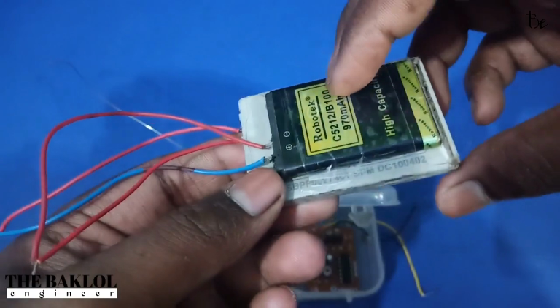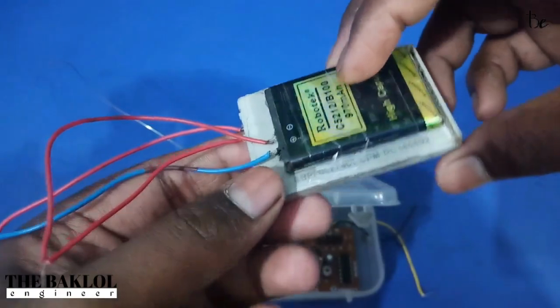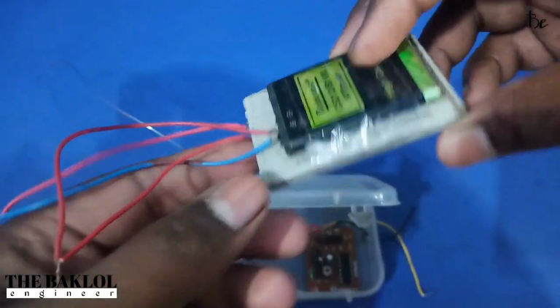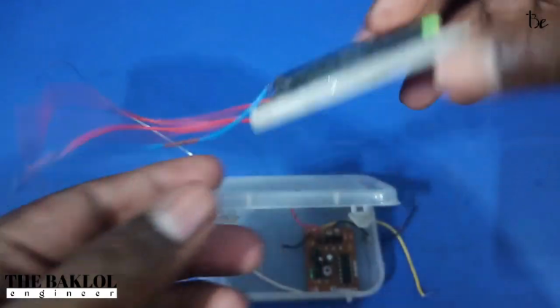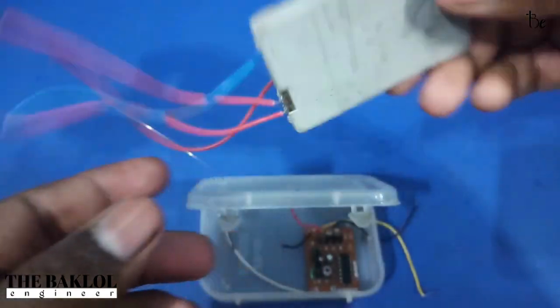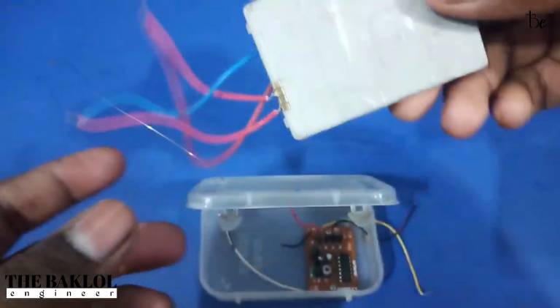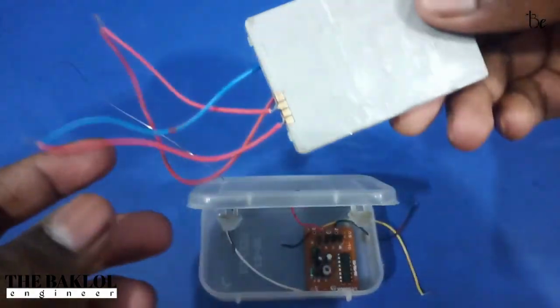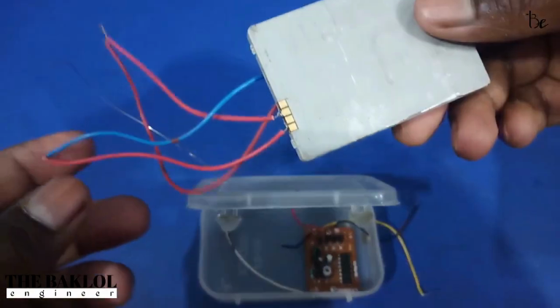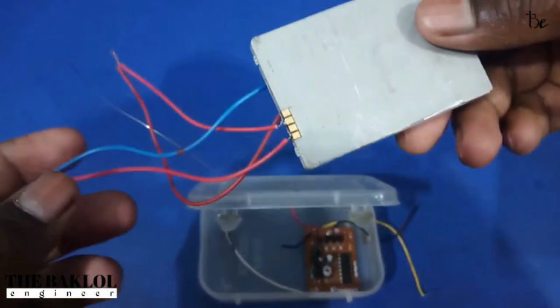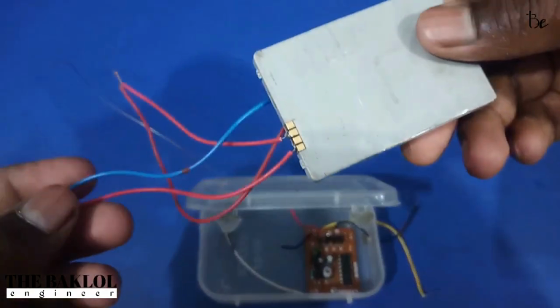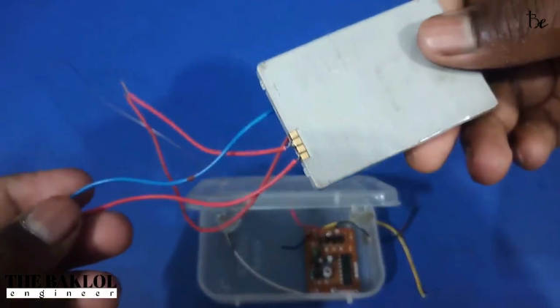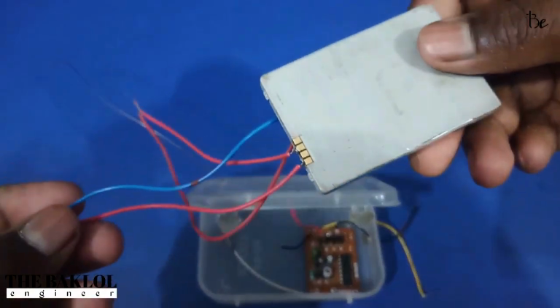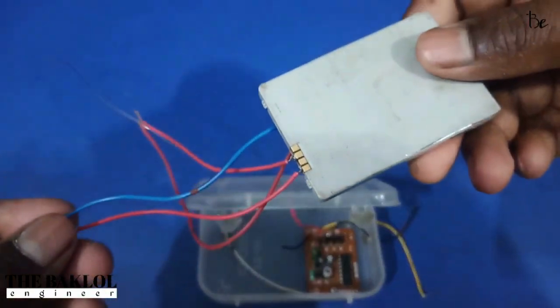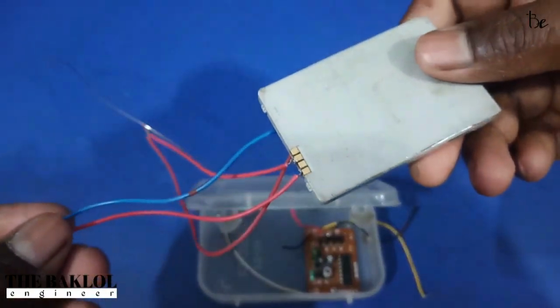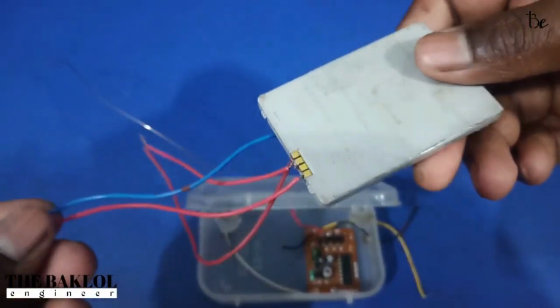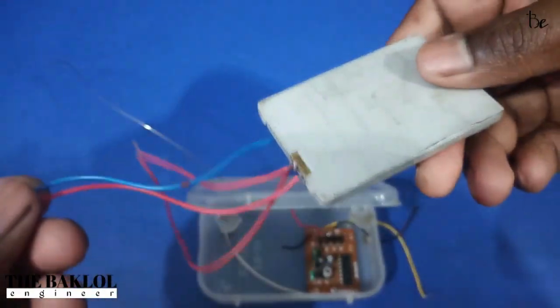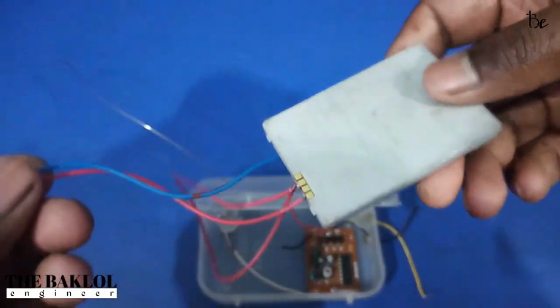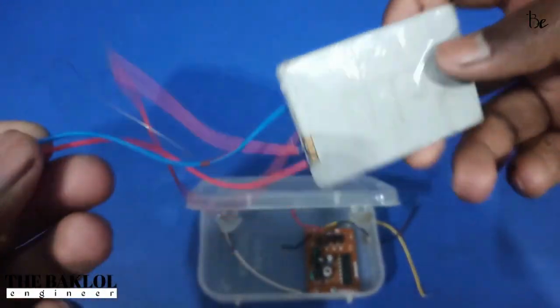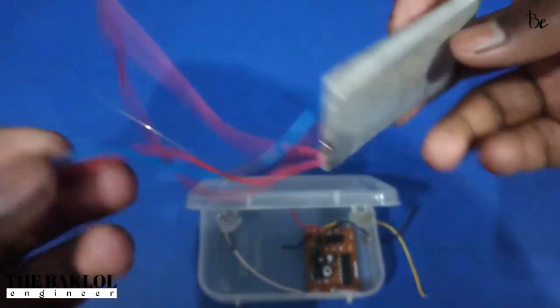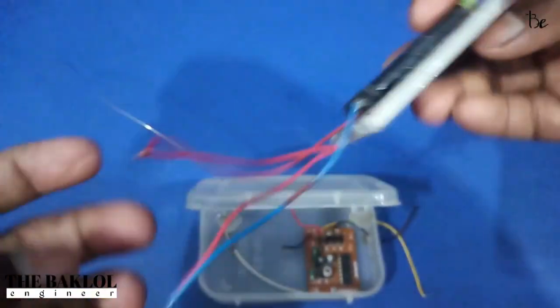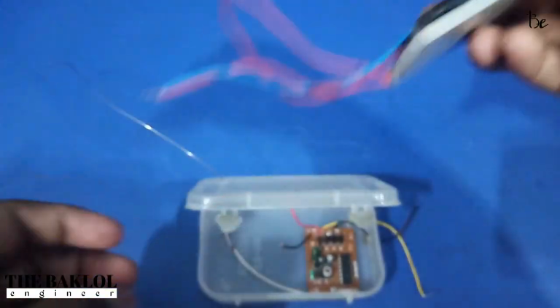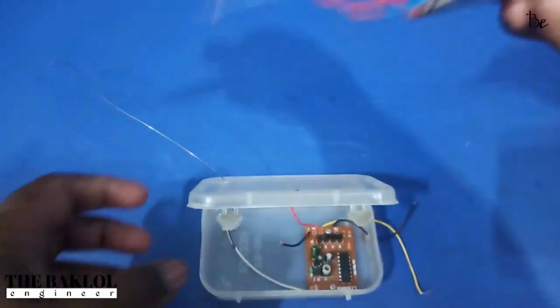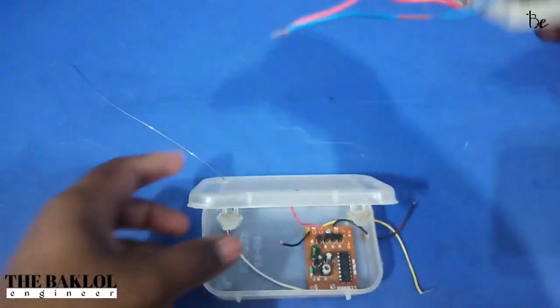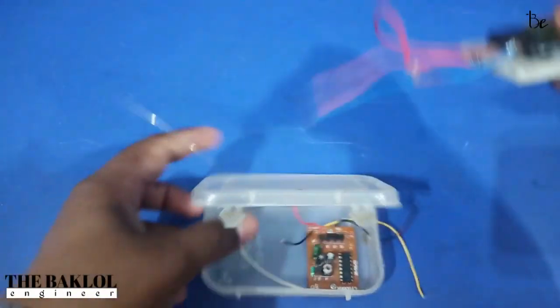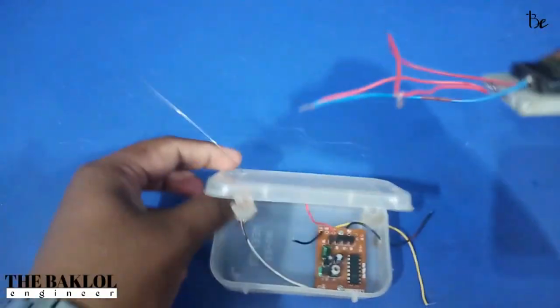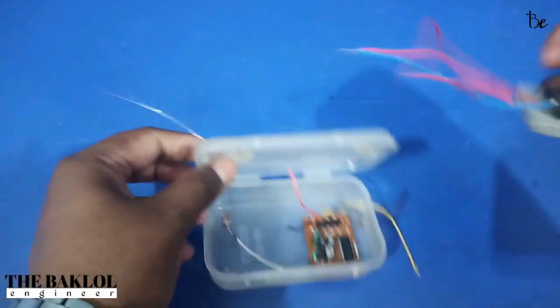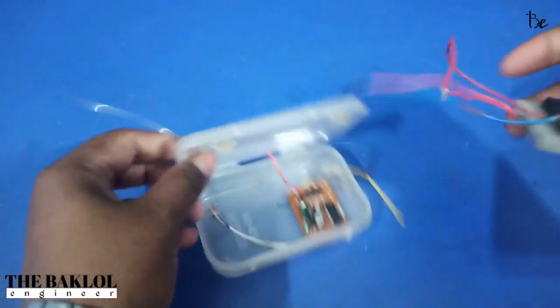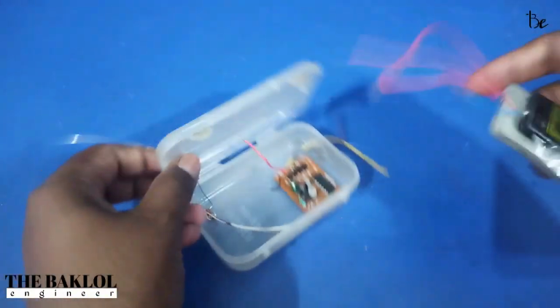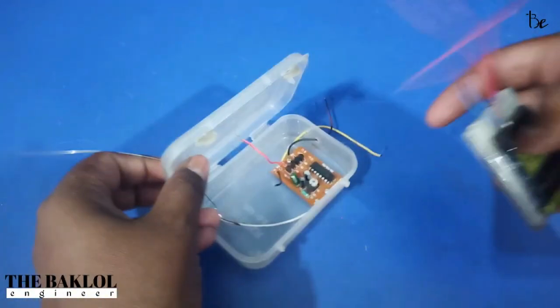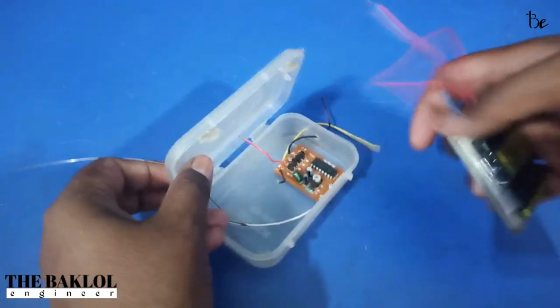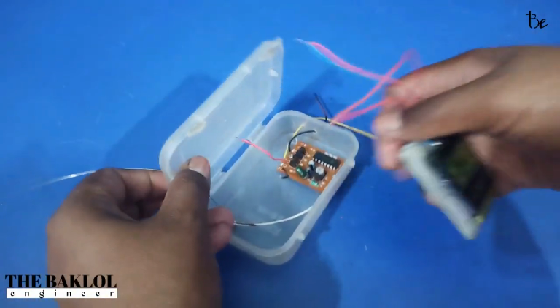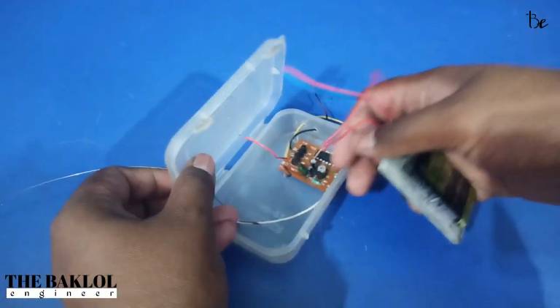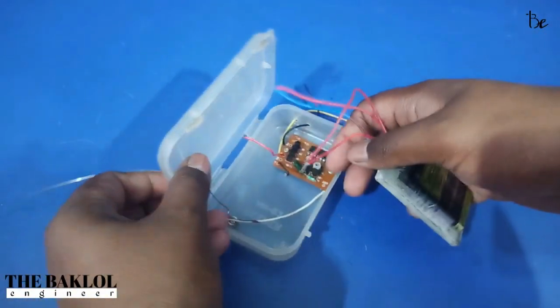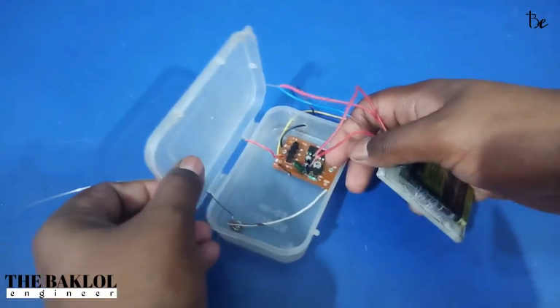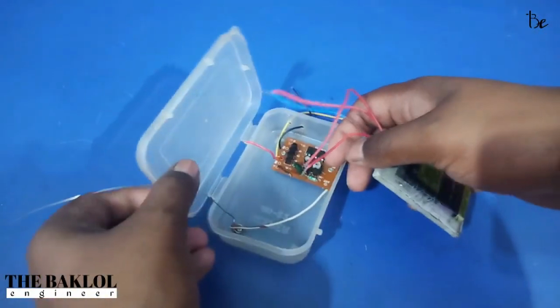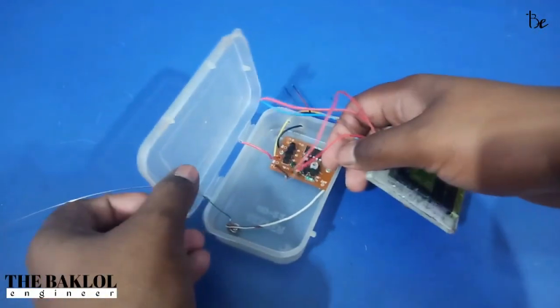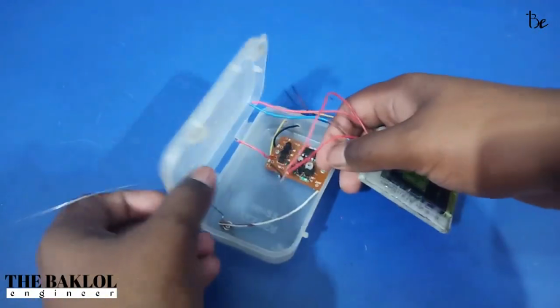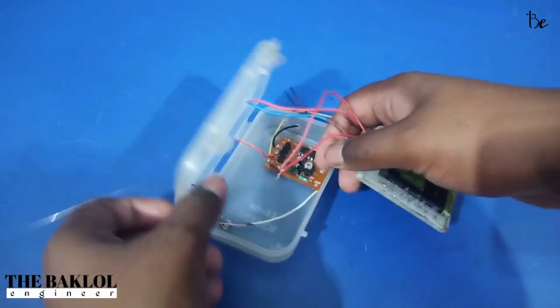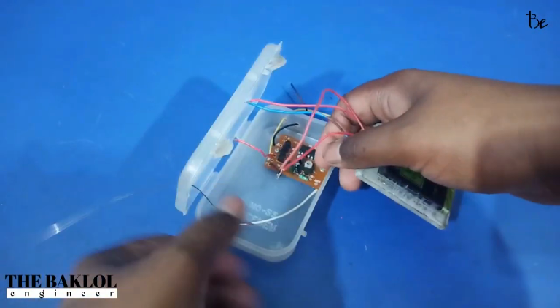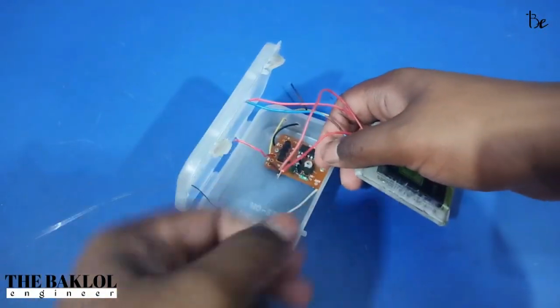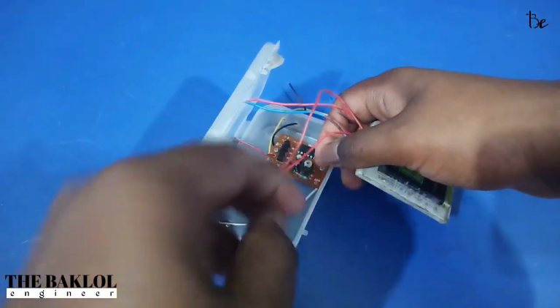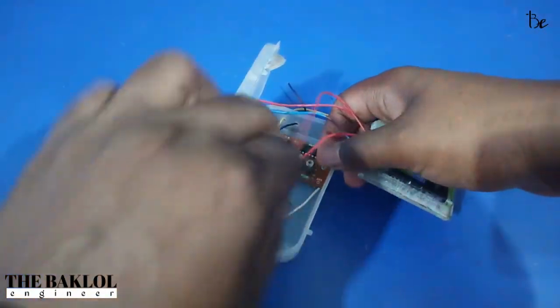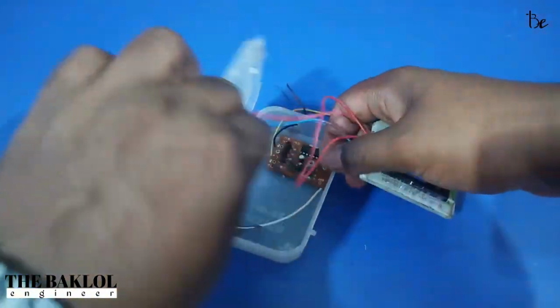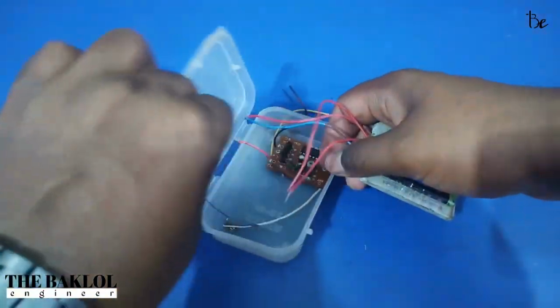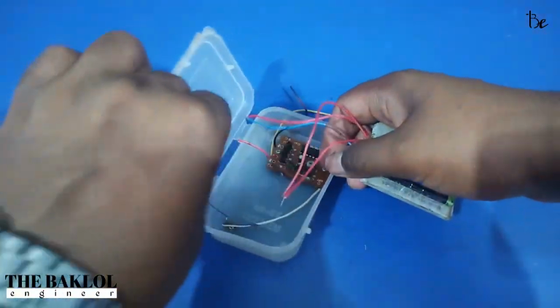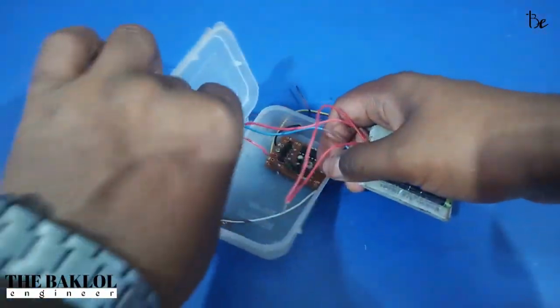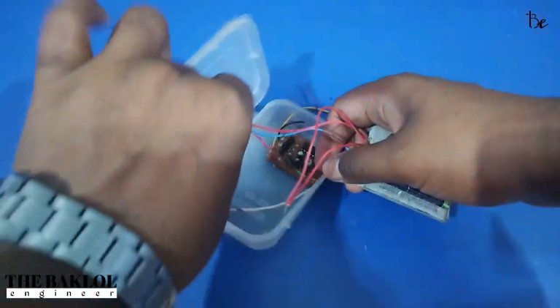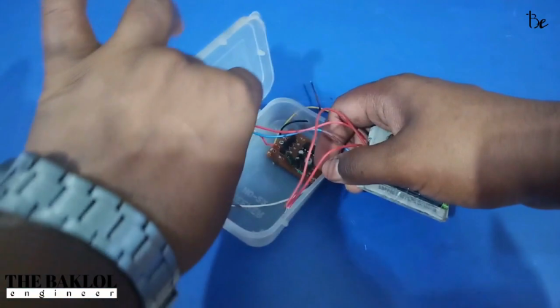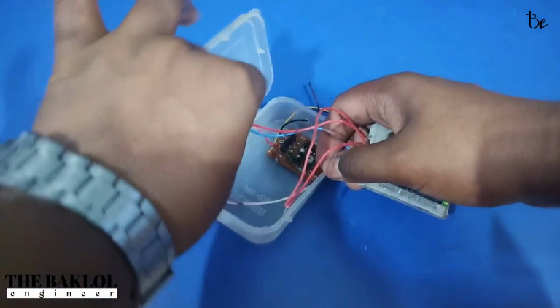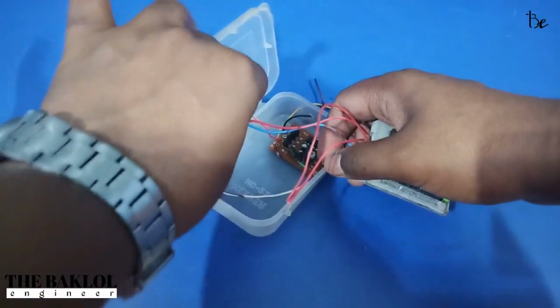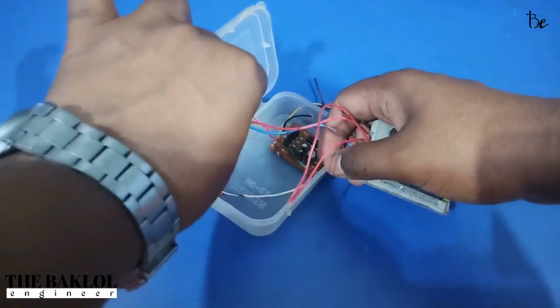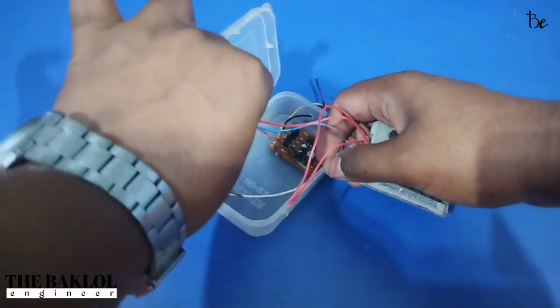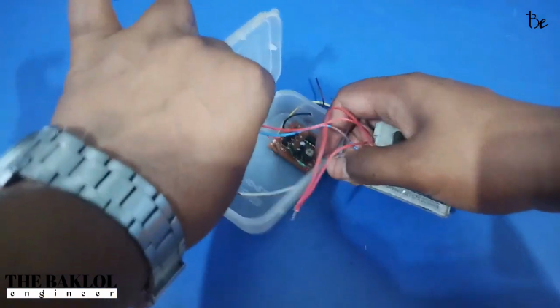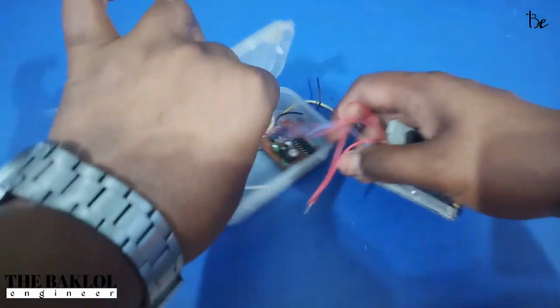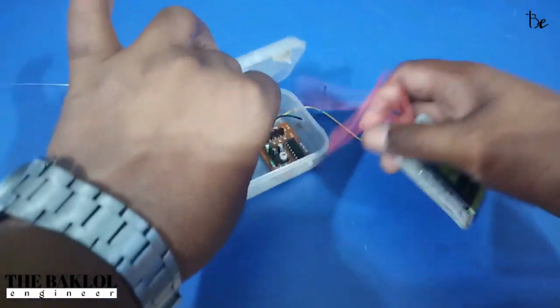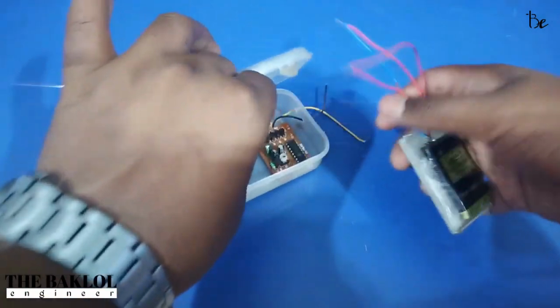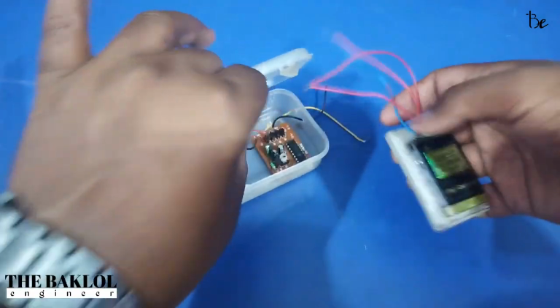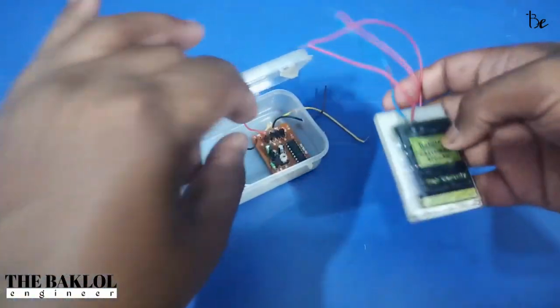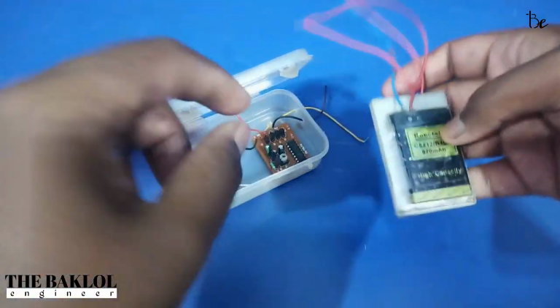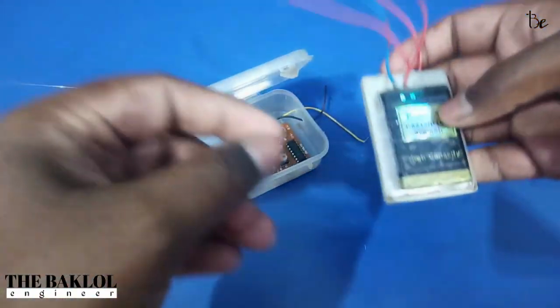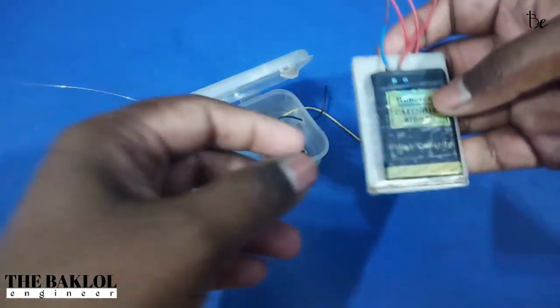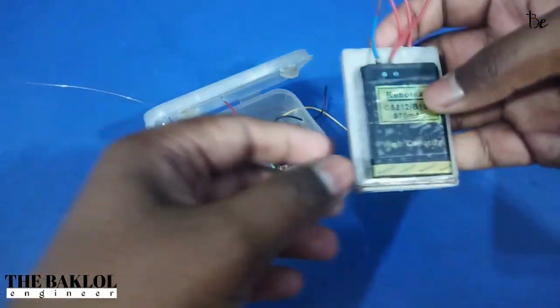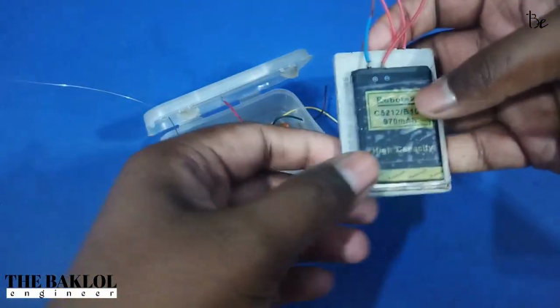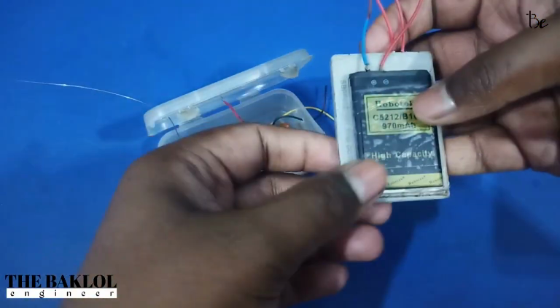Now I have 3.5V times 2 battery, total 7V battery. I will connect it with the battery. The battery will connect with the minus and plus terminals.